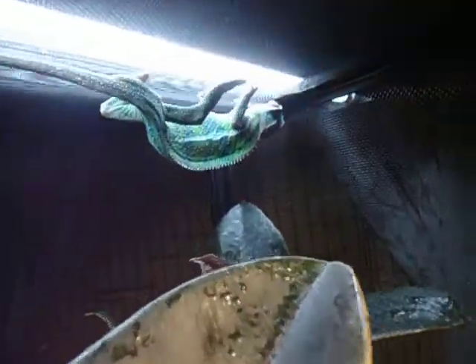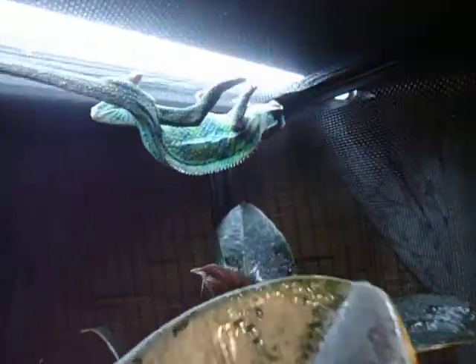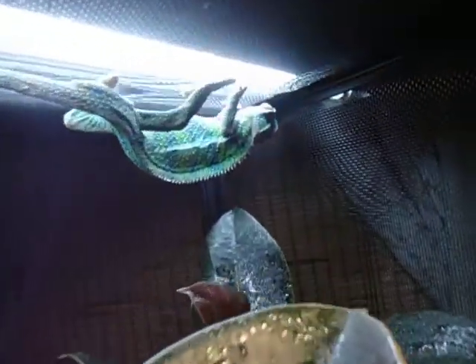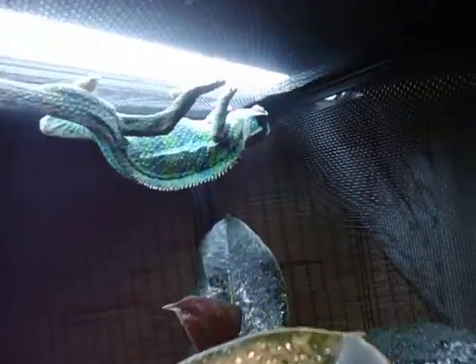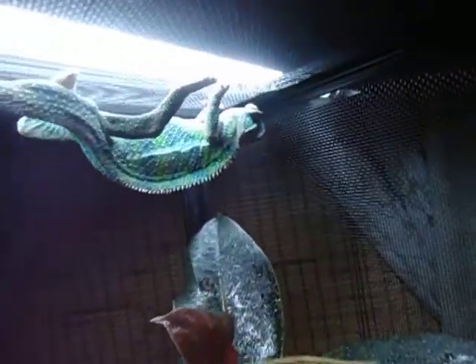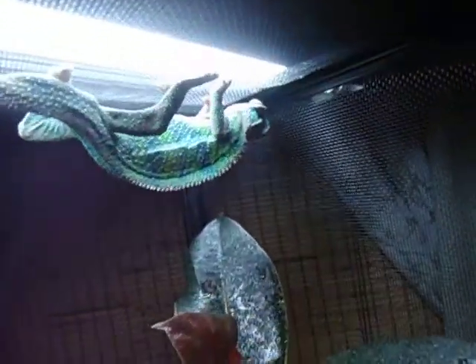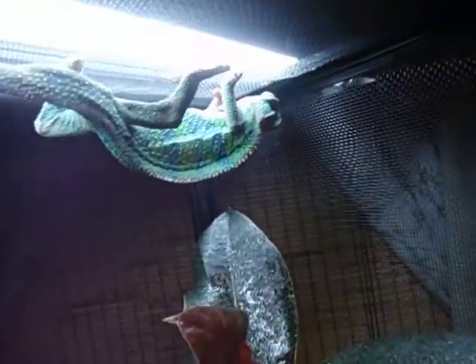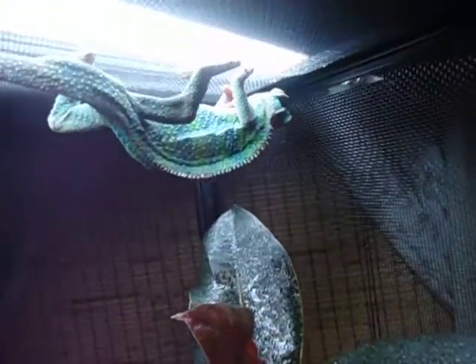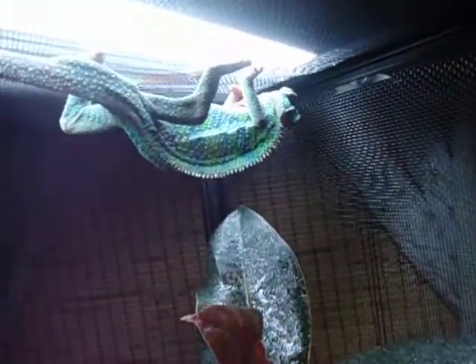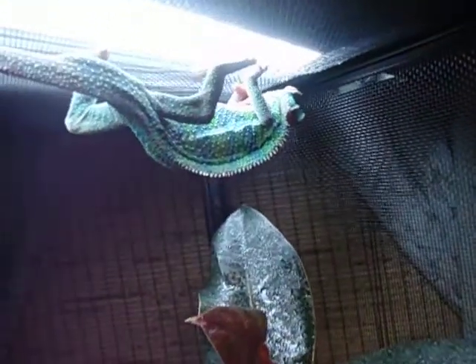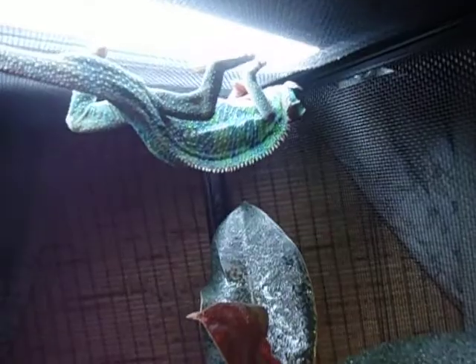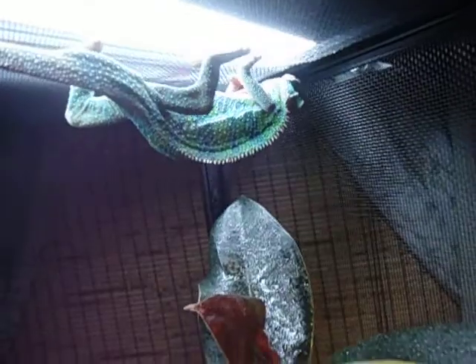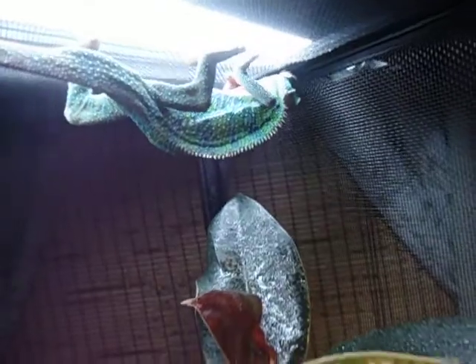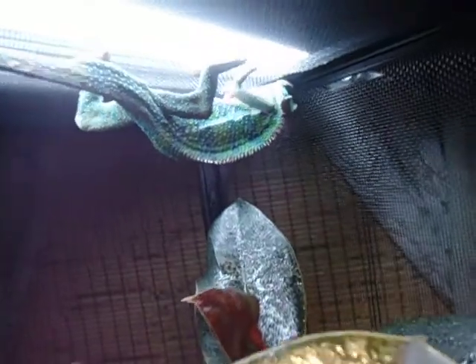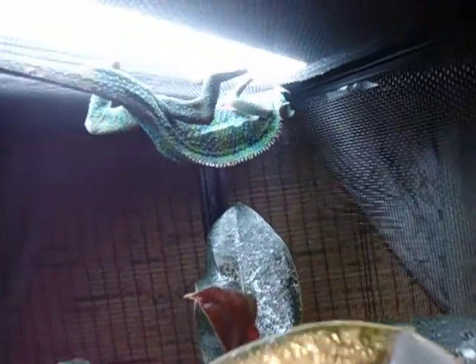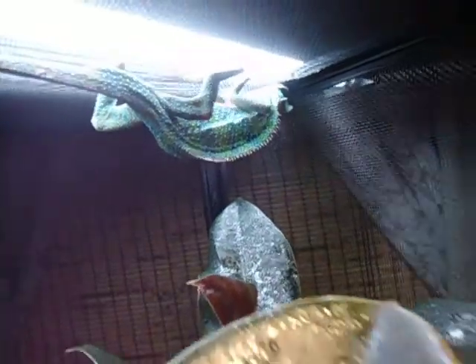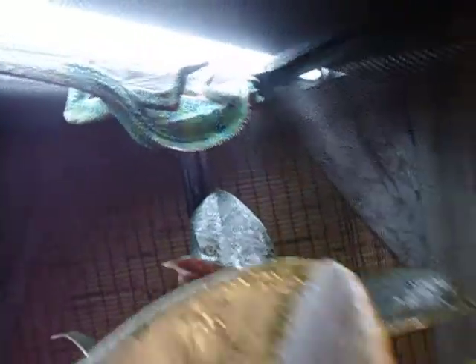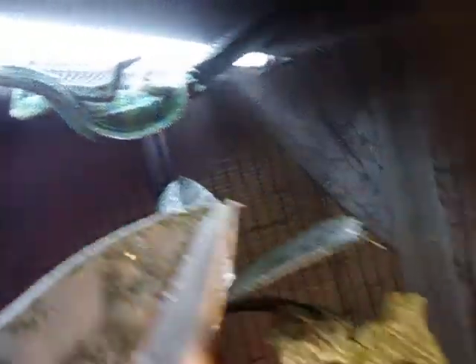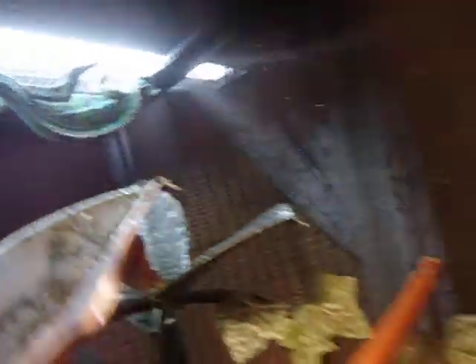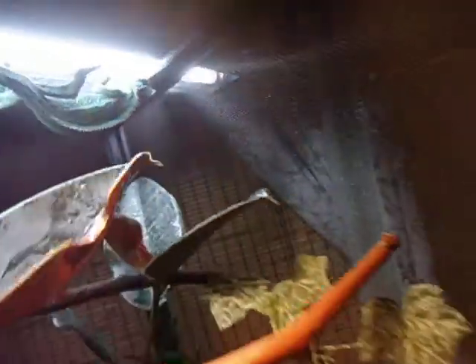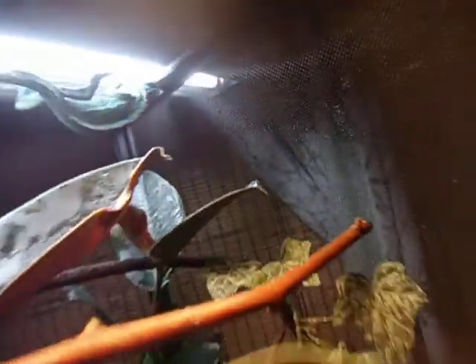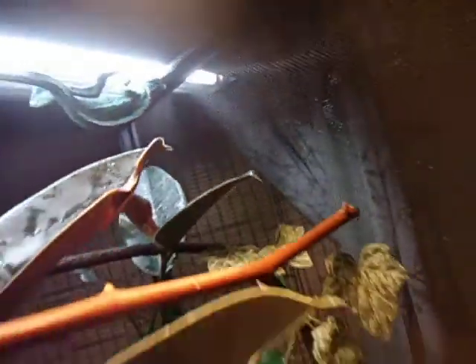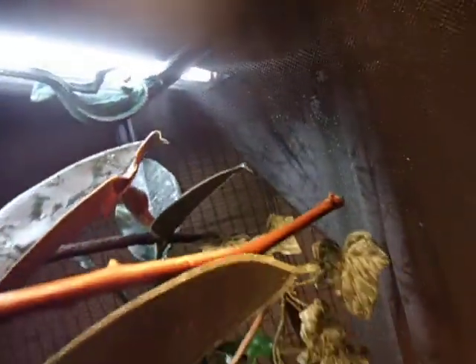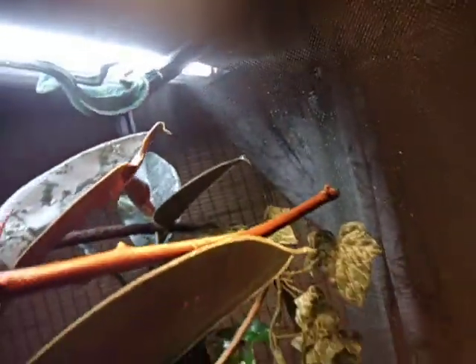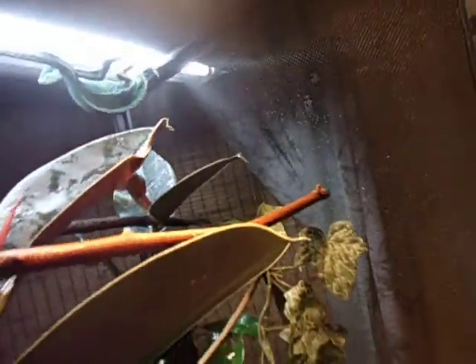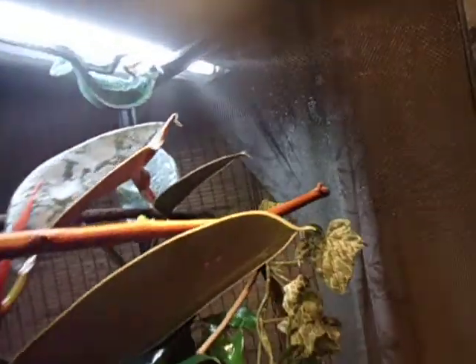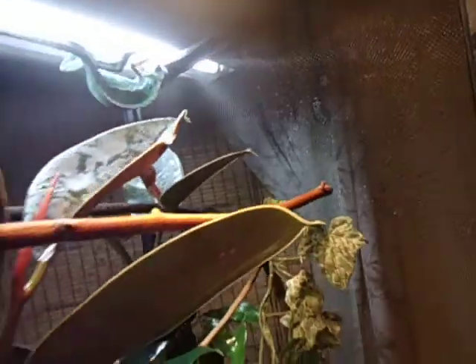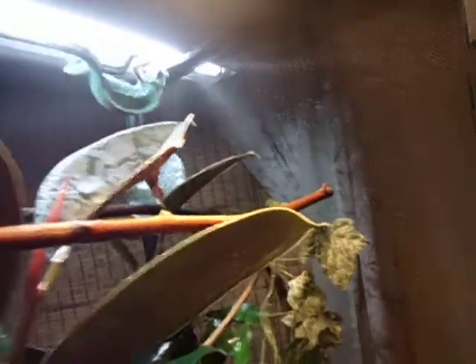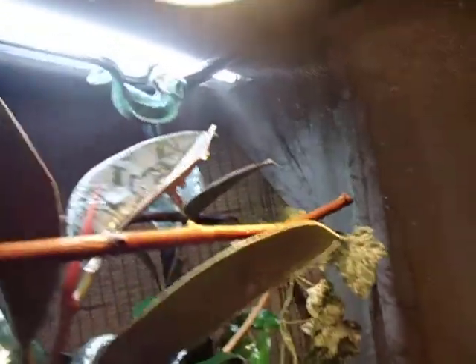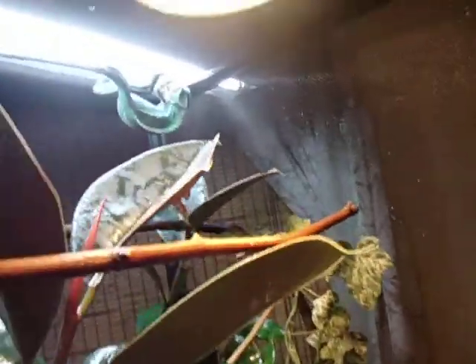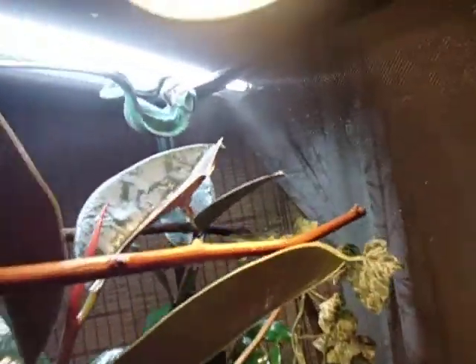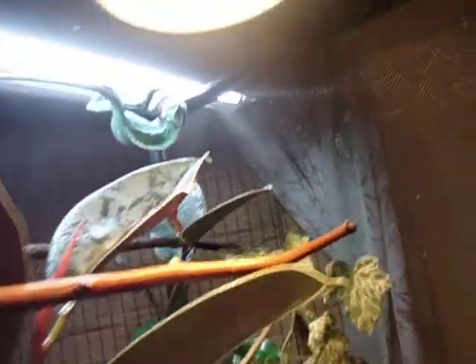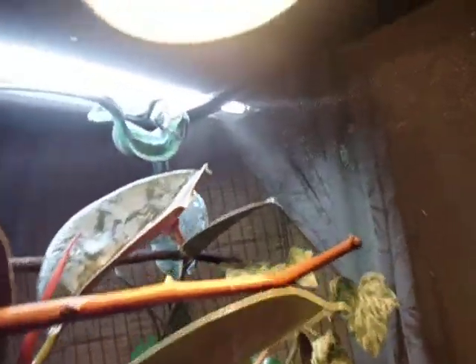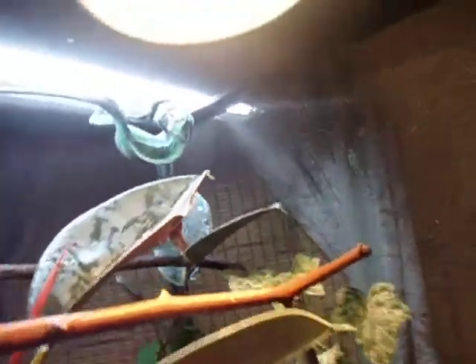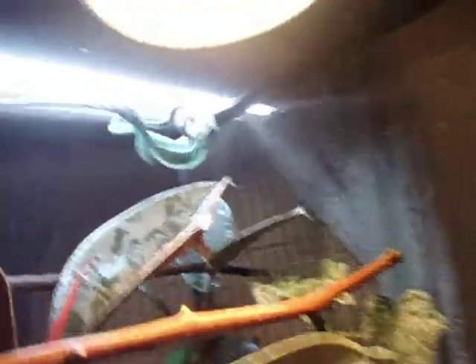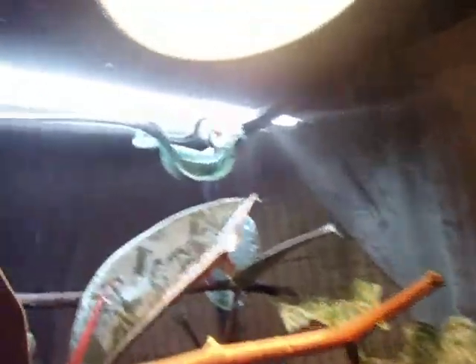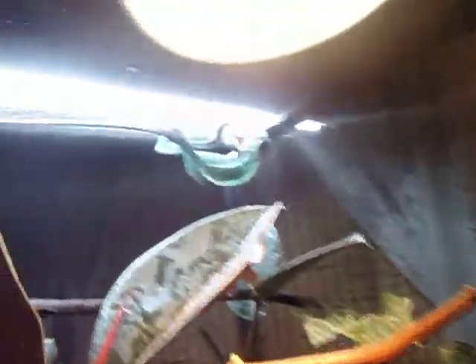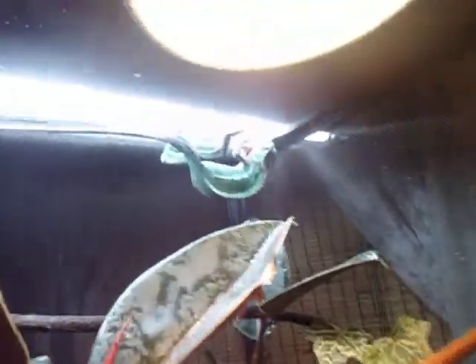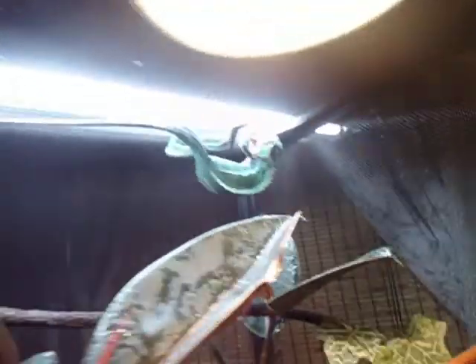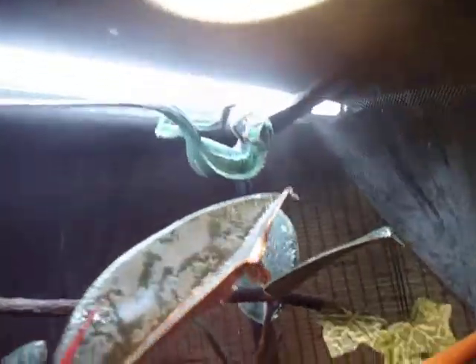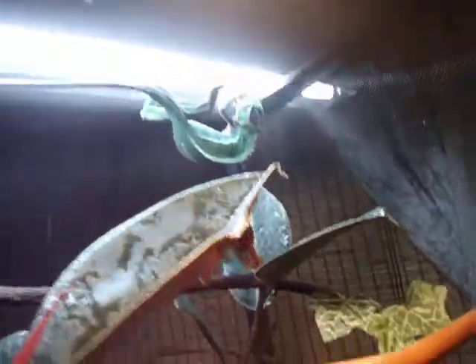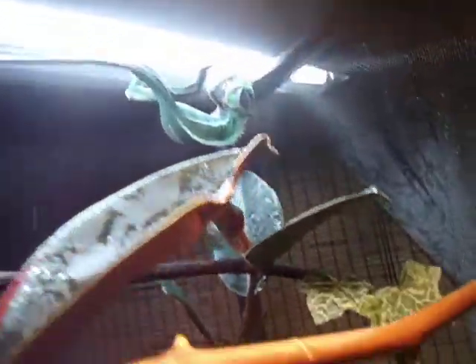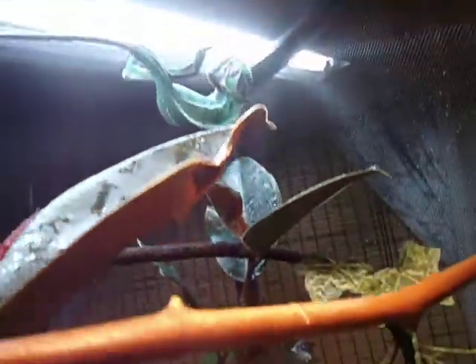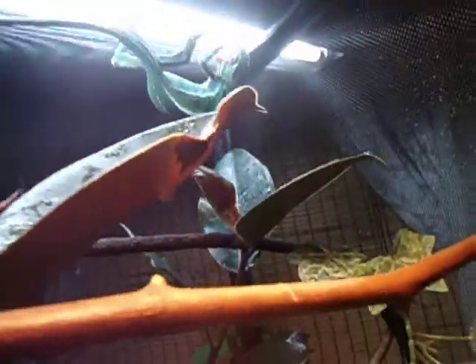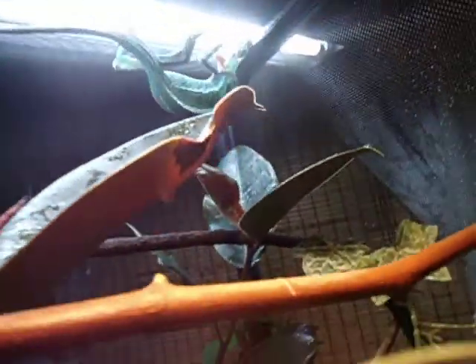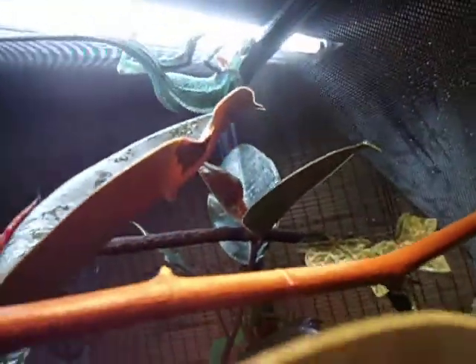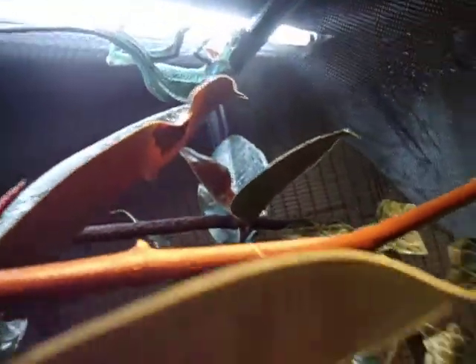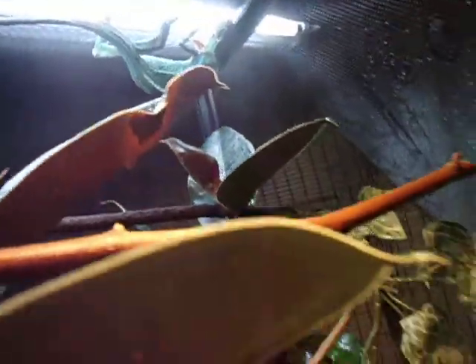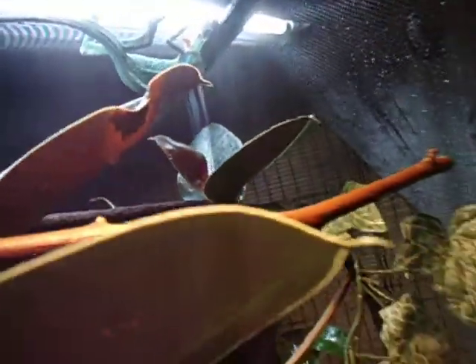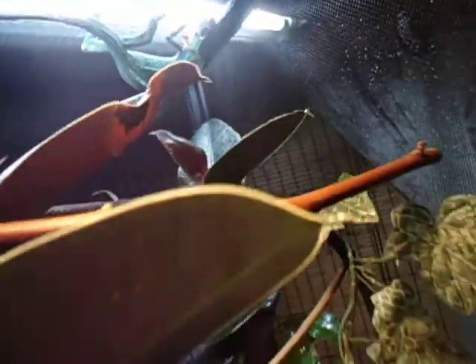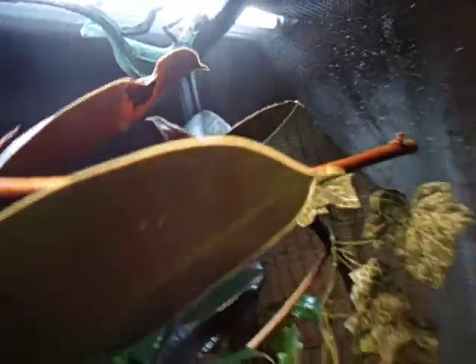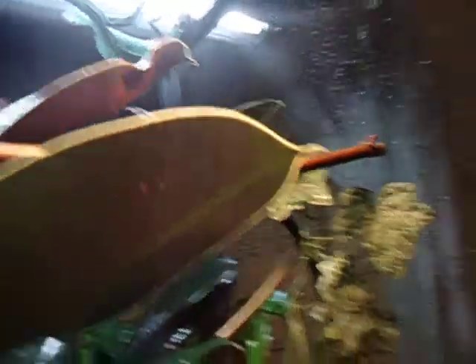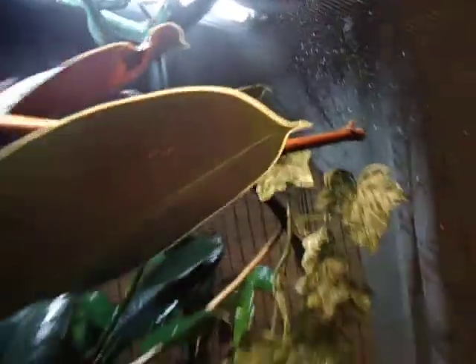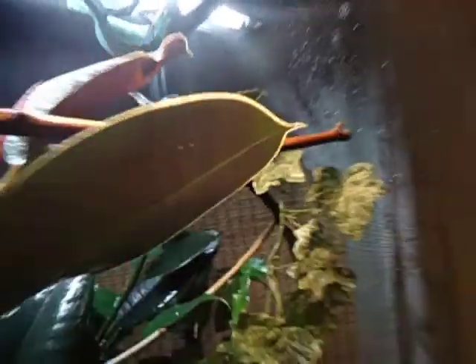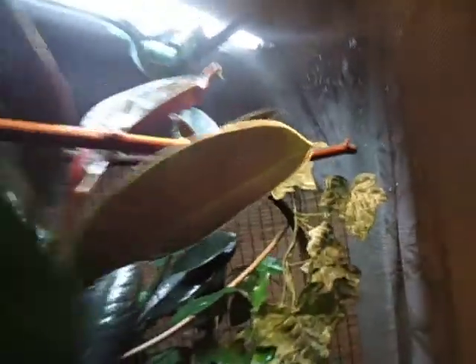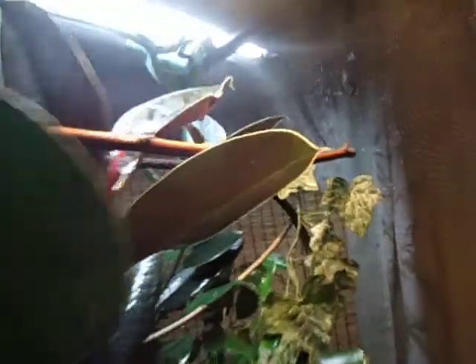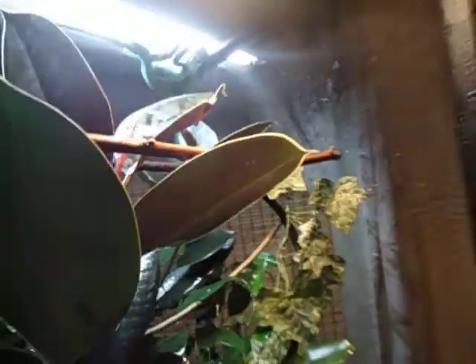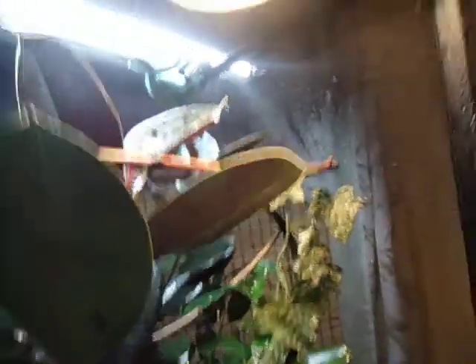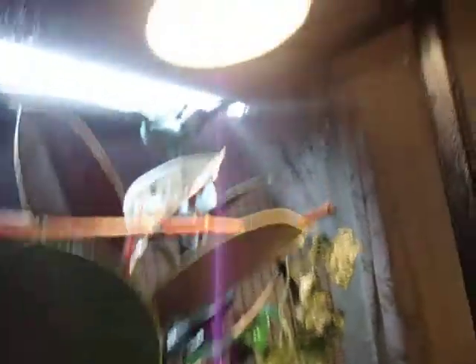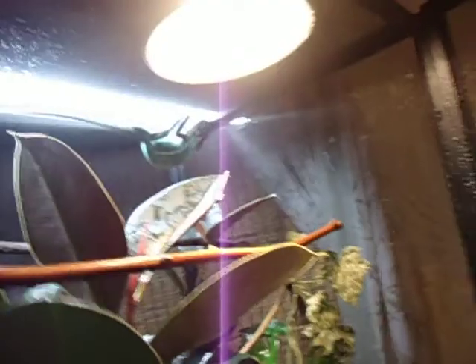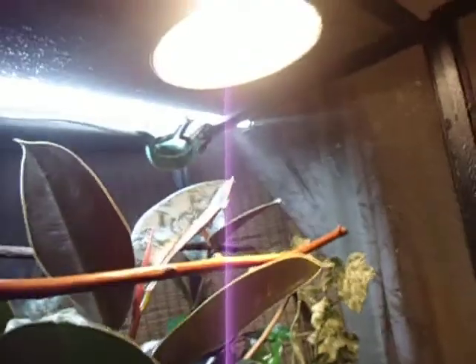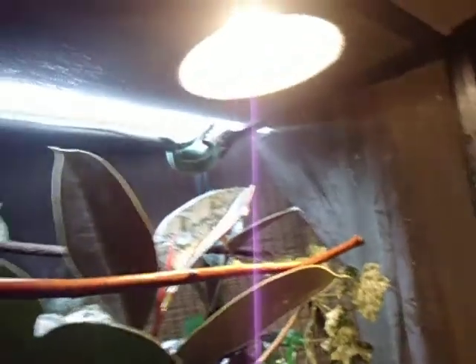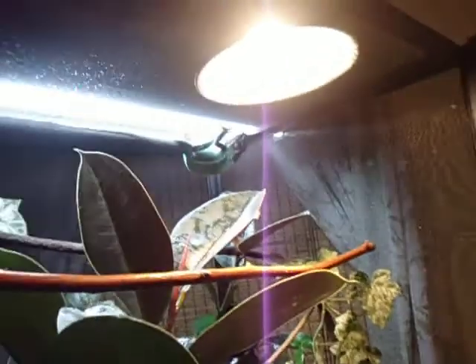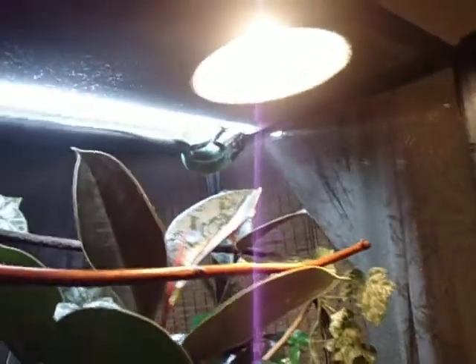There he is, right there is mine. I know he looks skinny, but he's just hanging upside down so it's at the angle I feed him. He gets fed every single day.